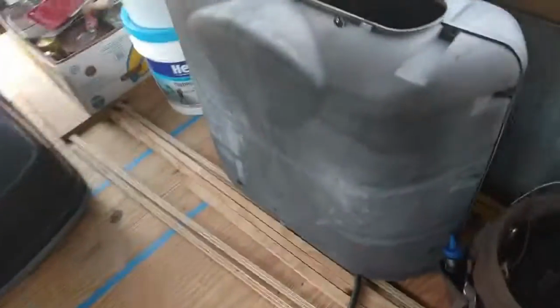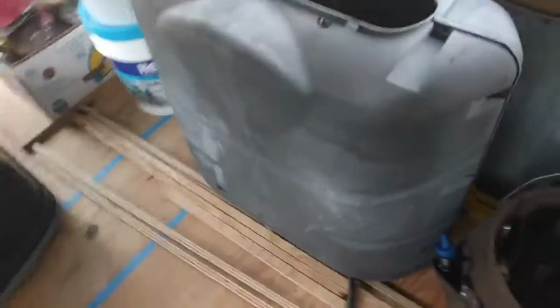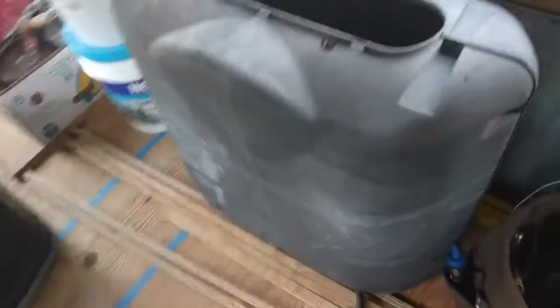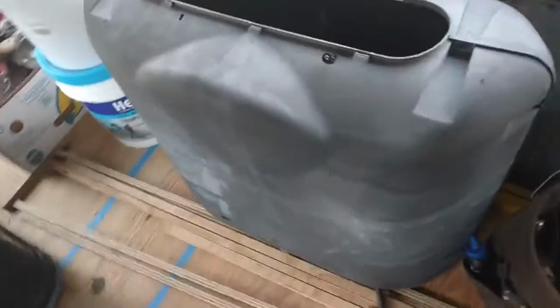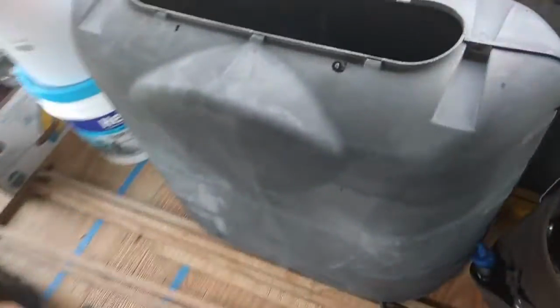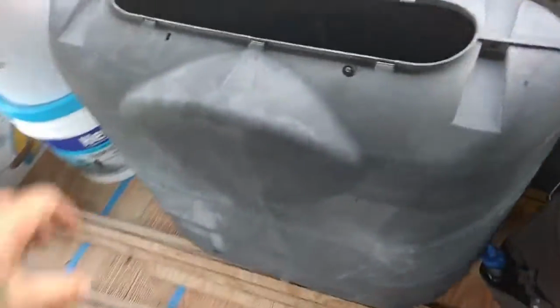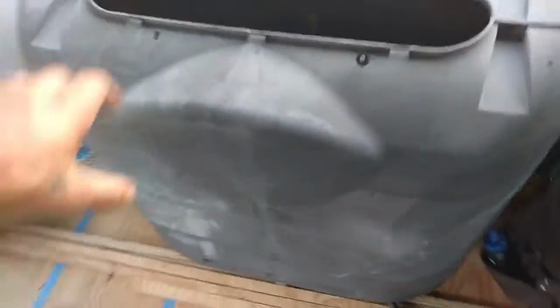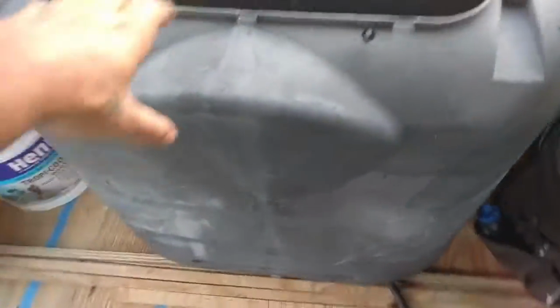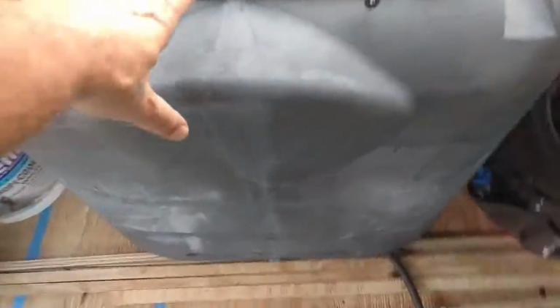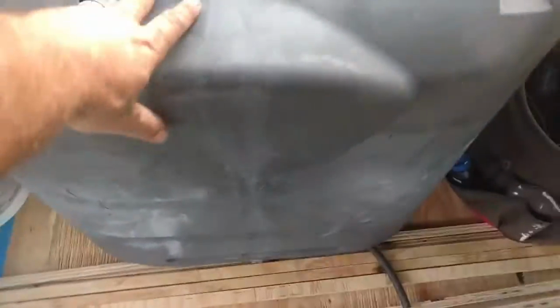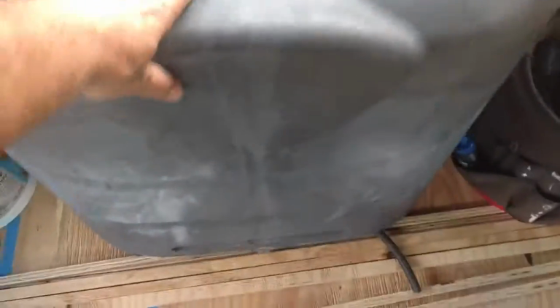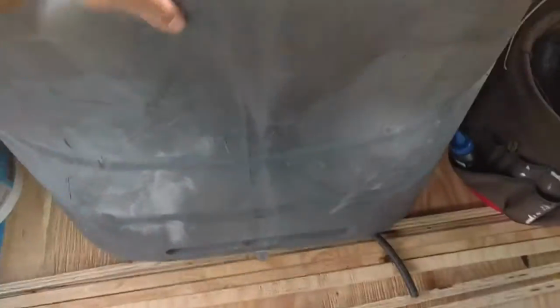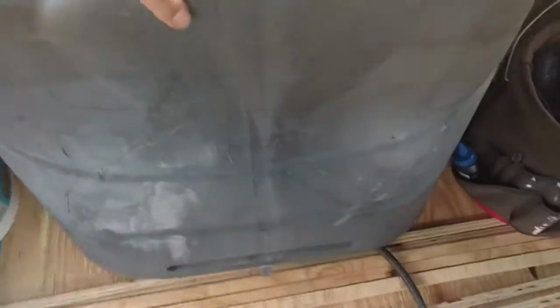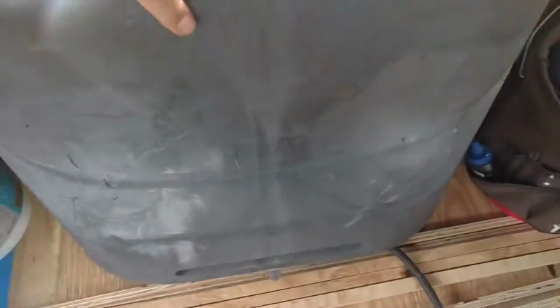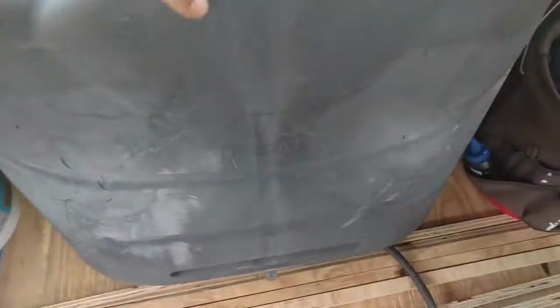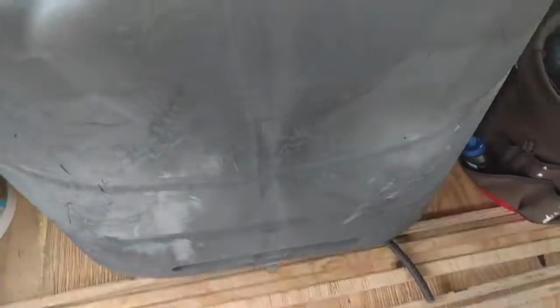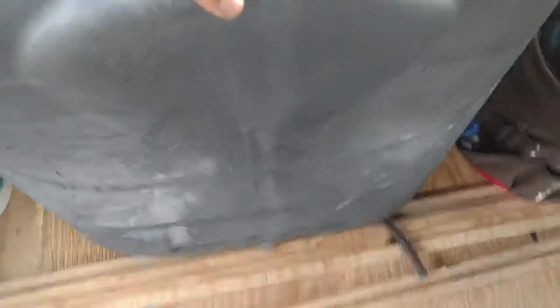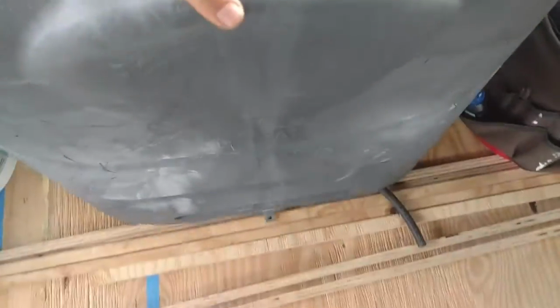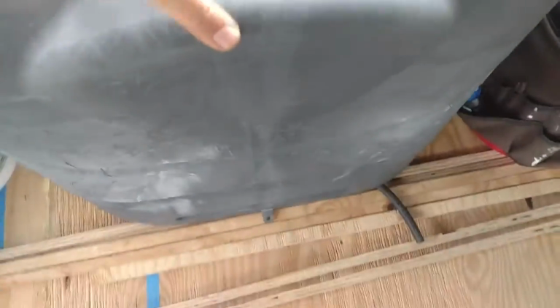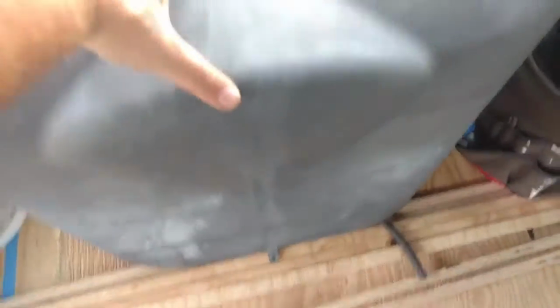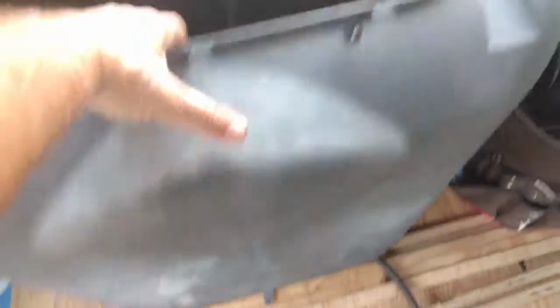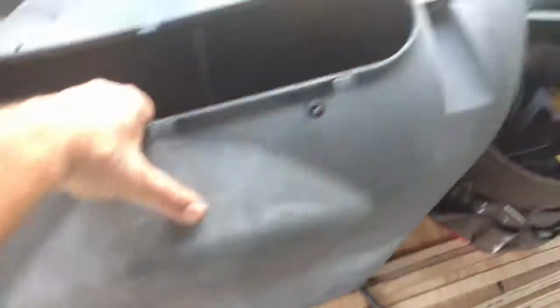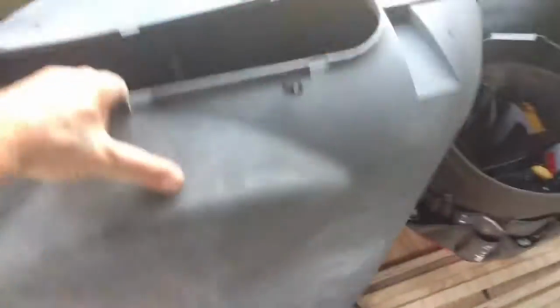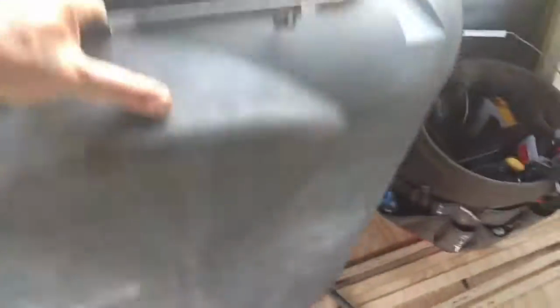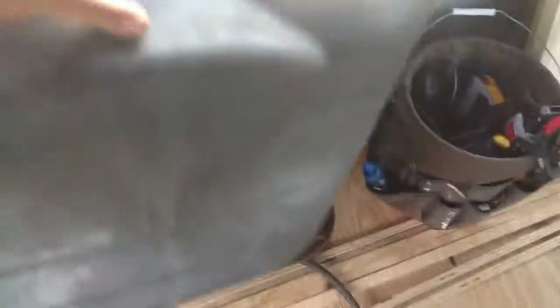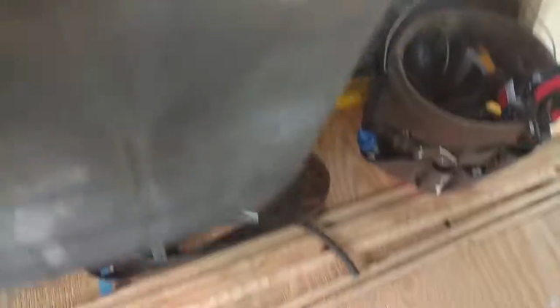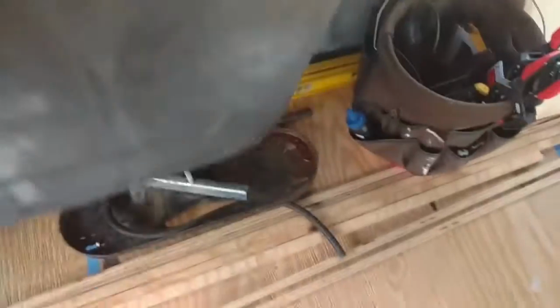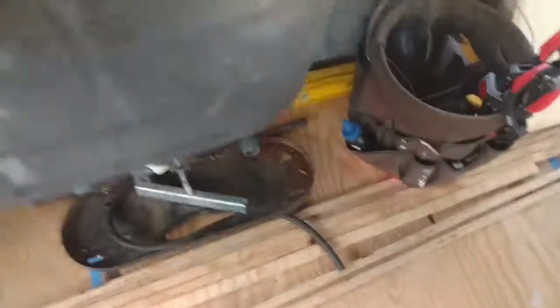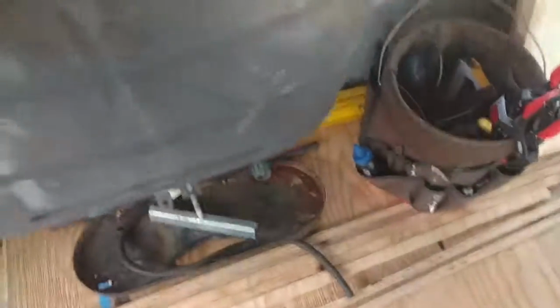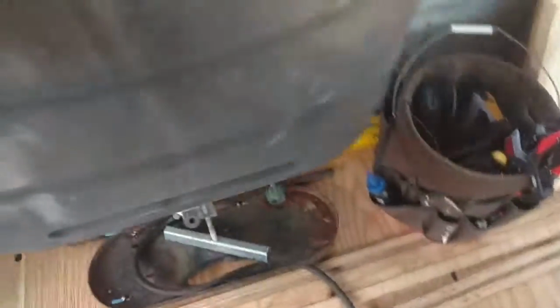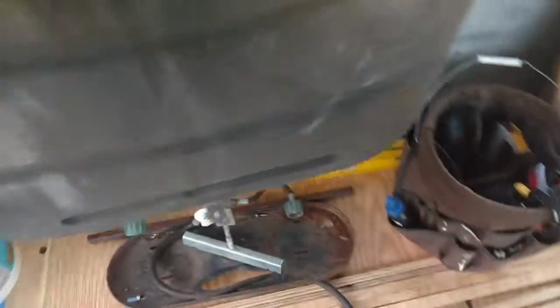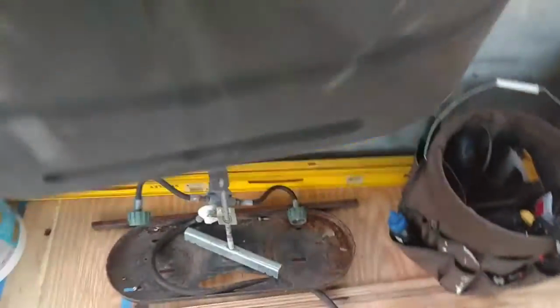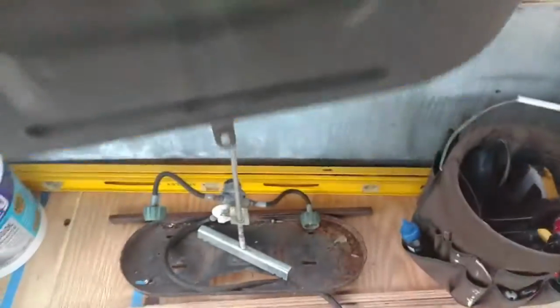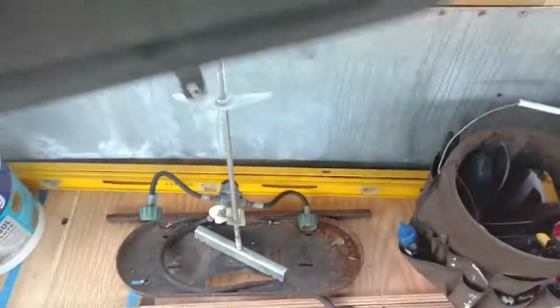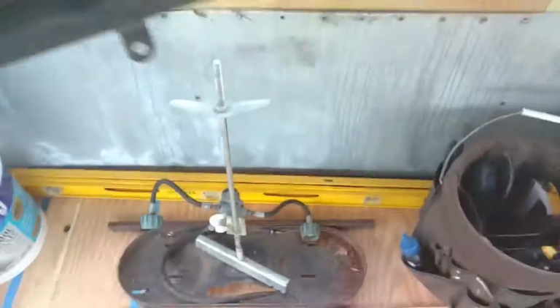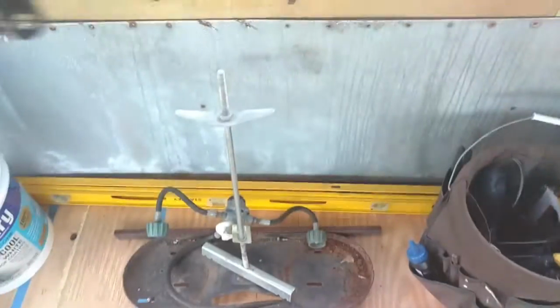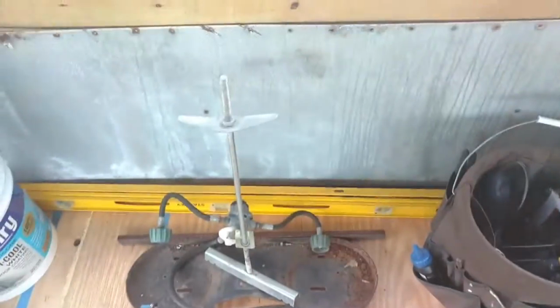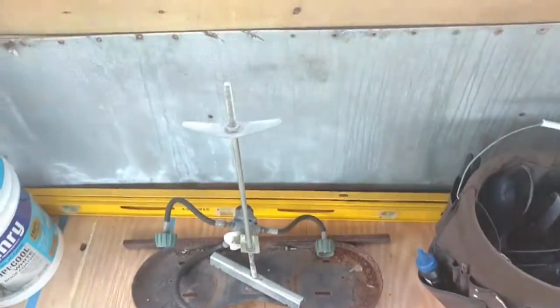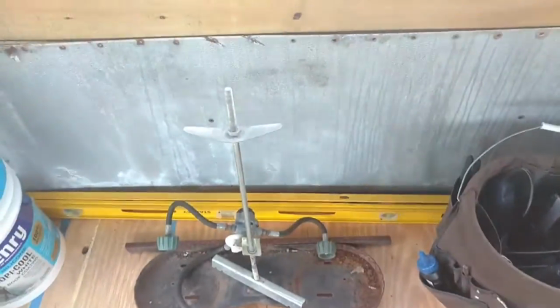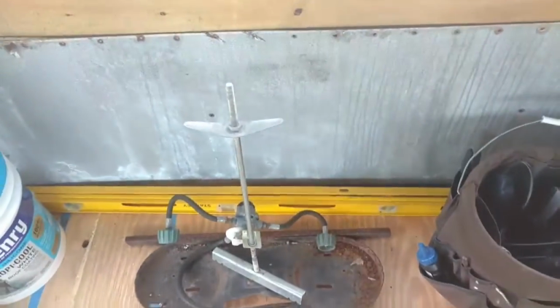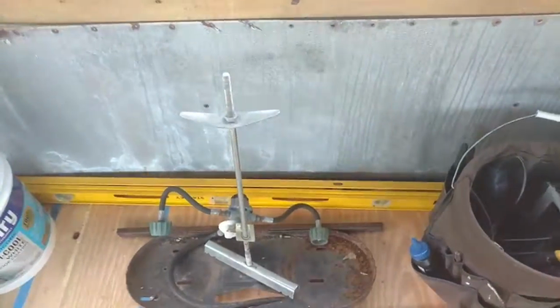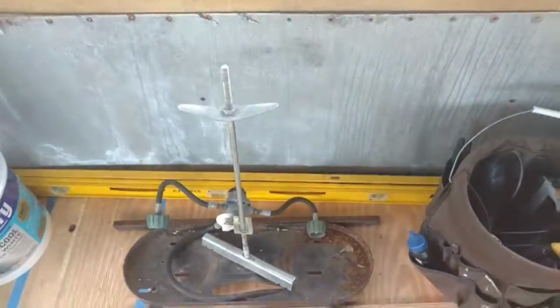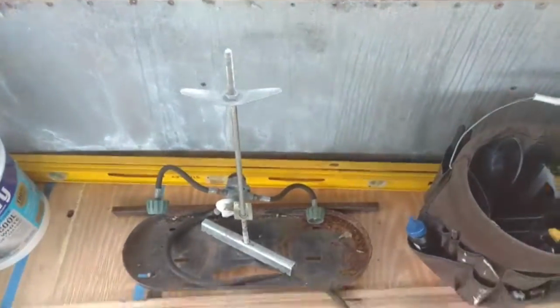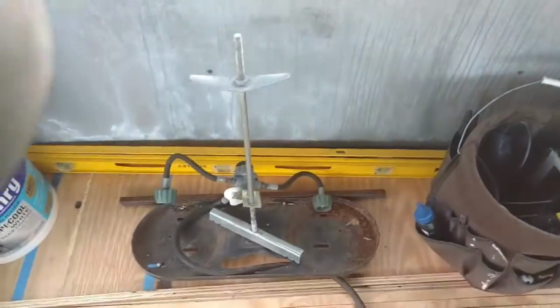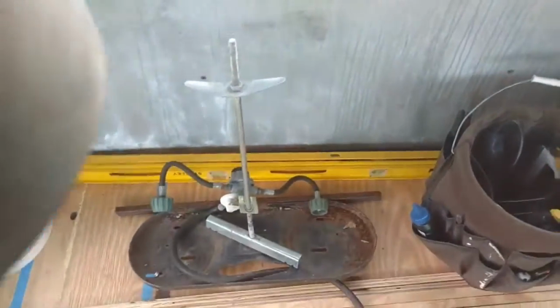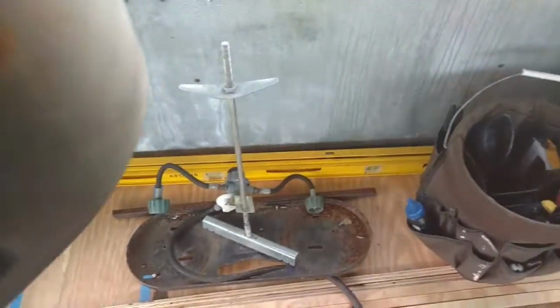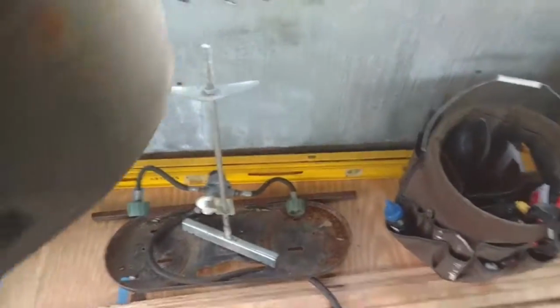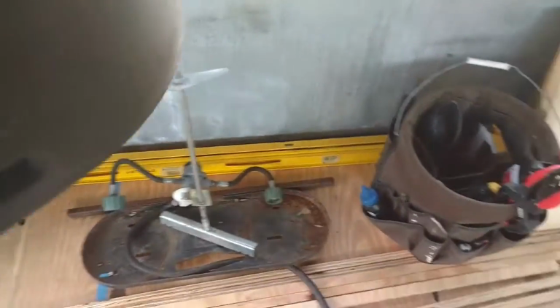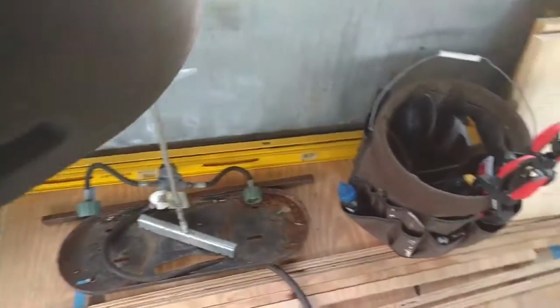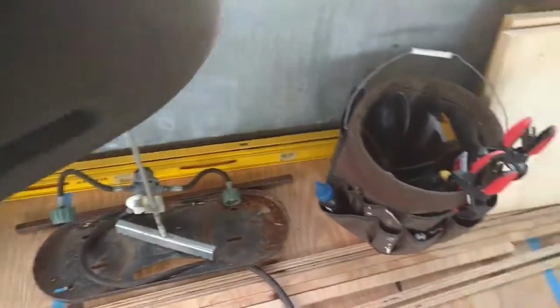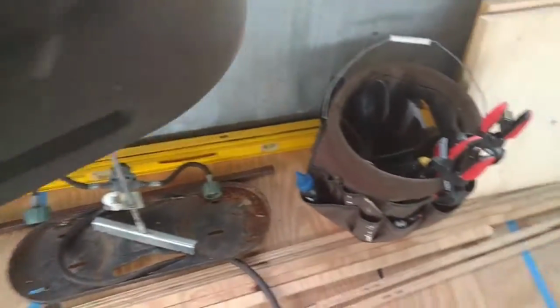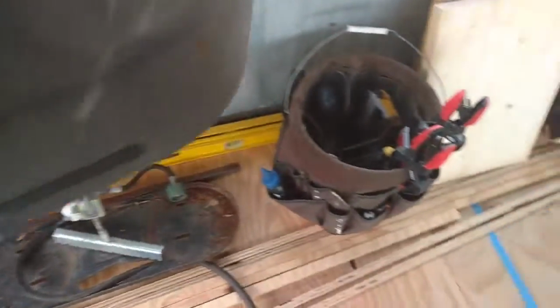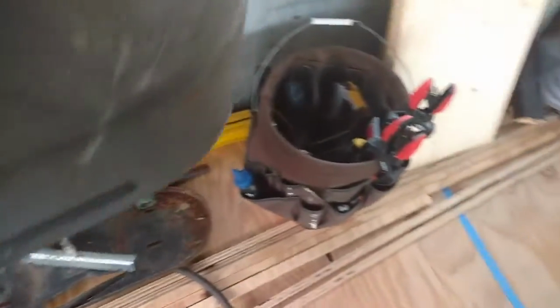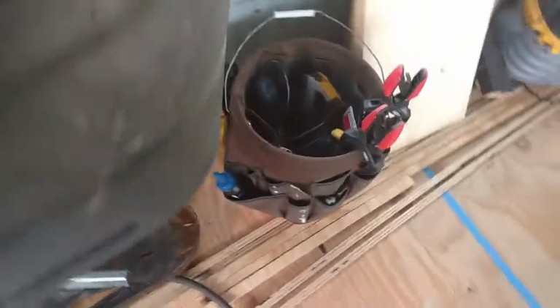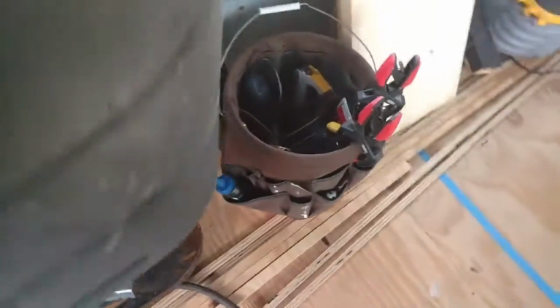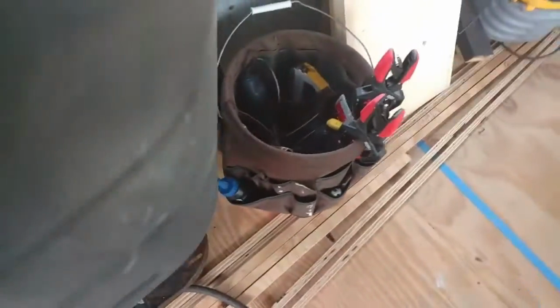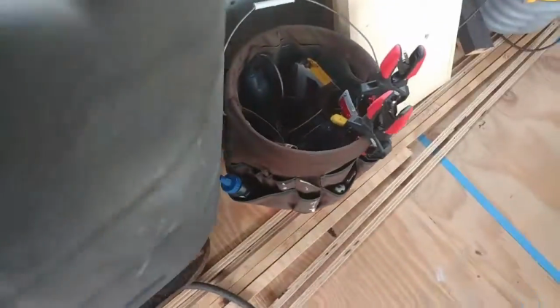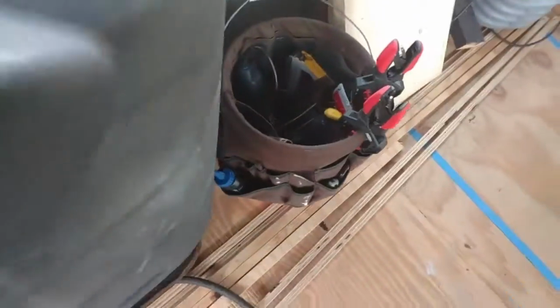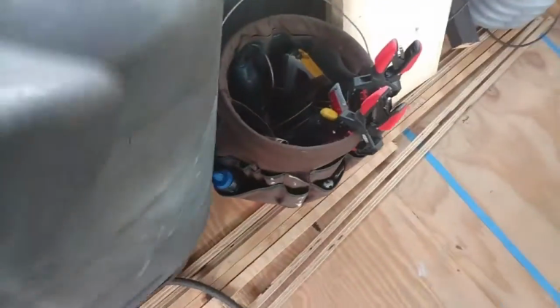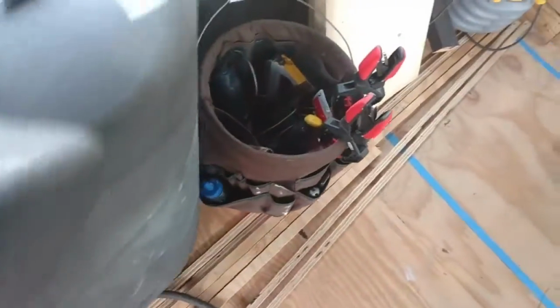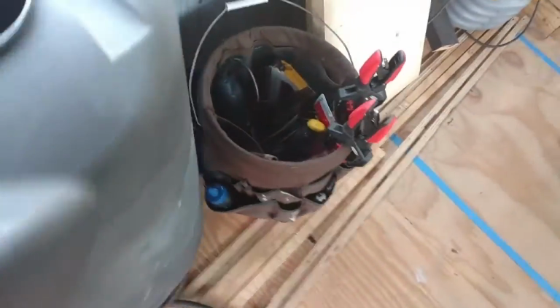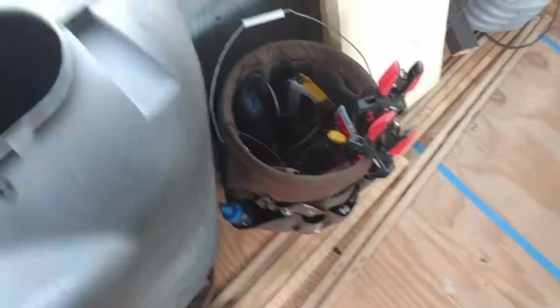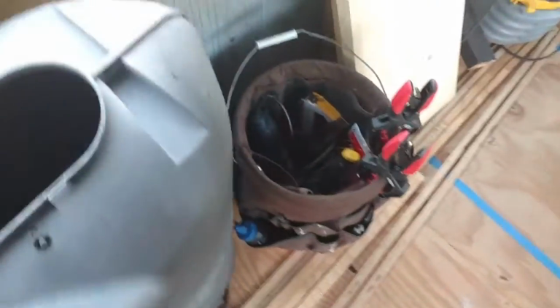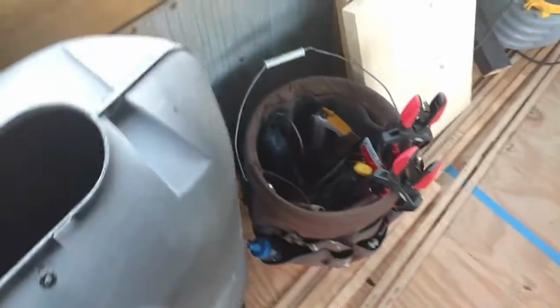We've got a dual propane tank with a cover and a bracket. That's going to come in handy.